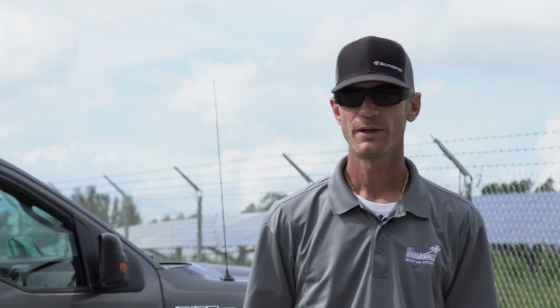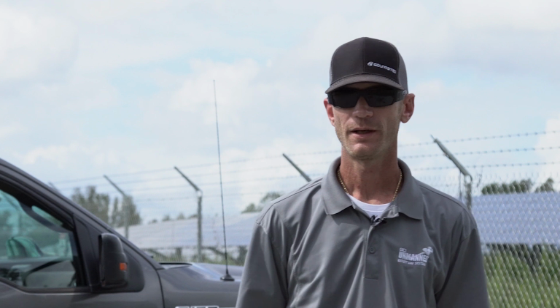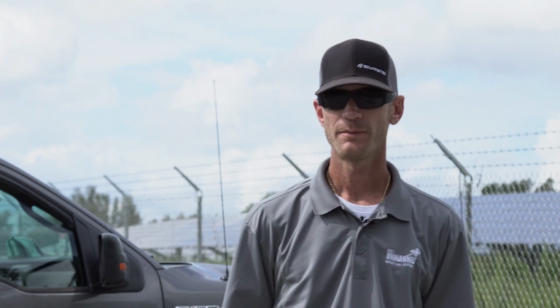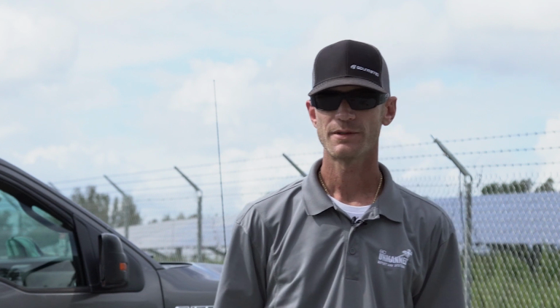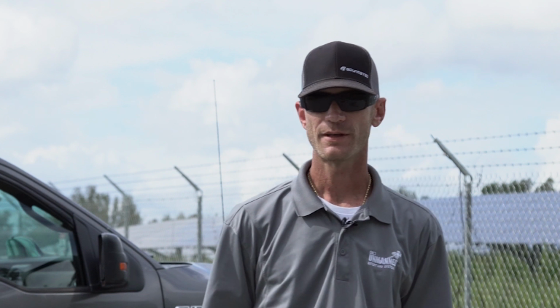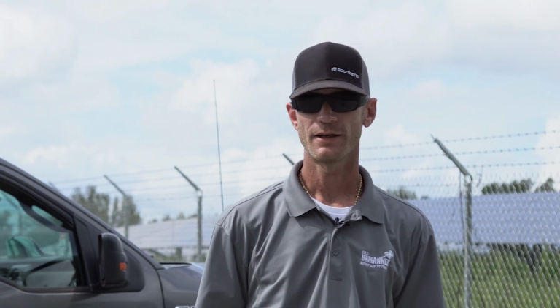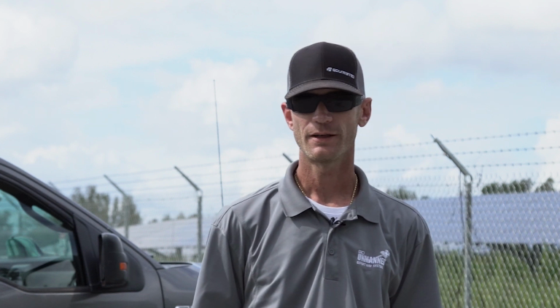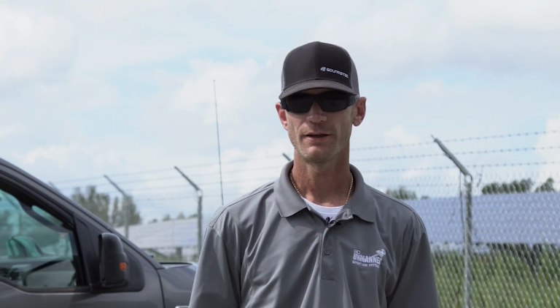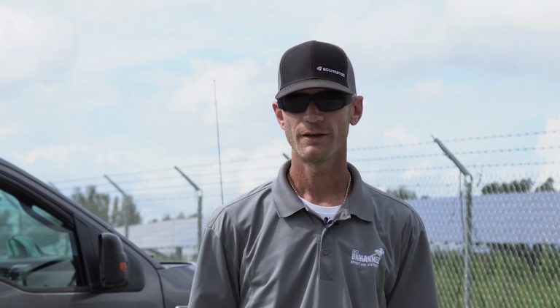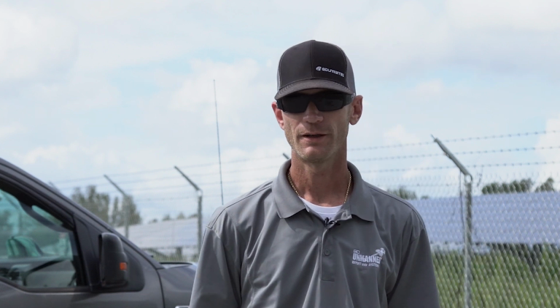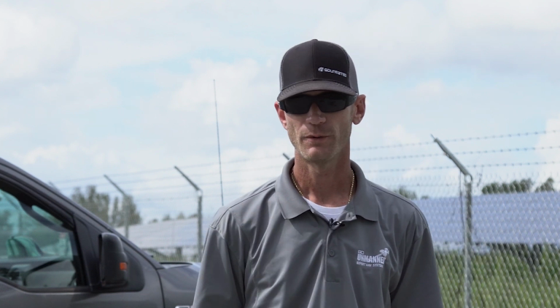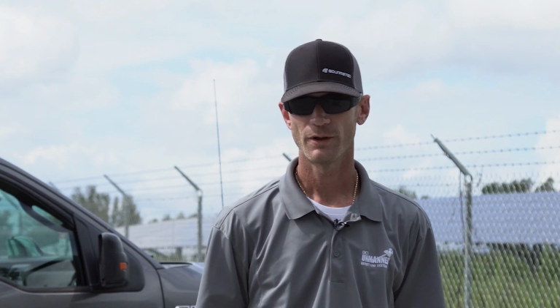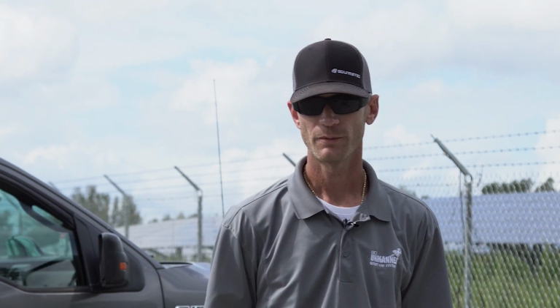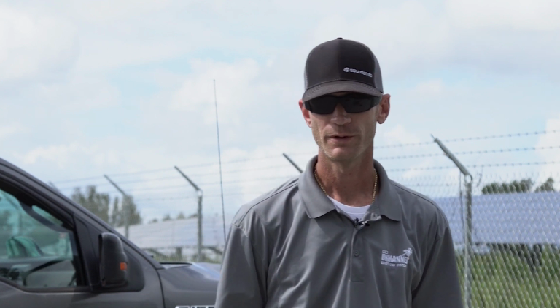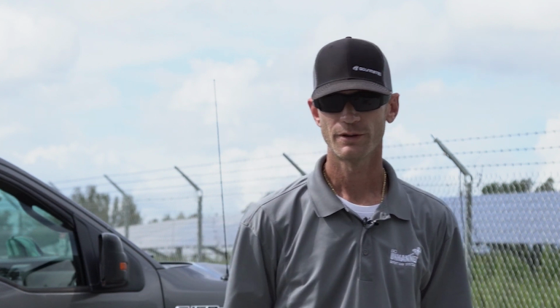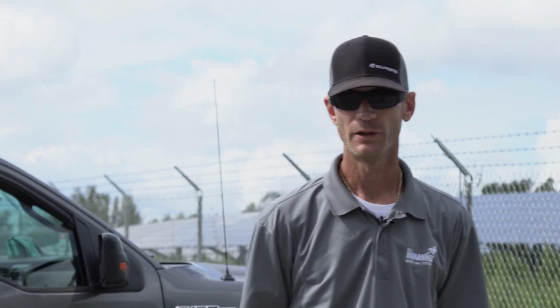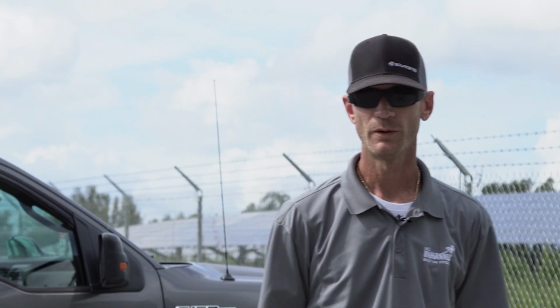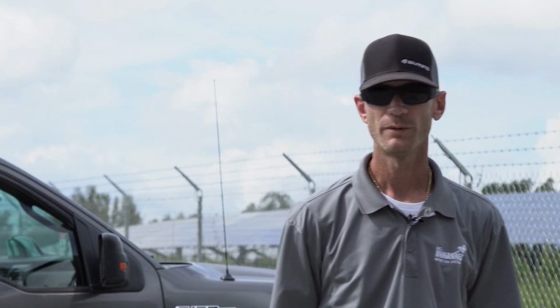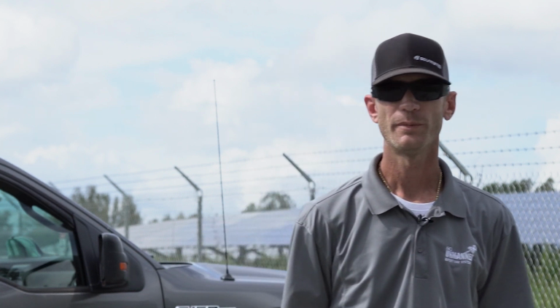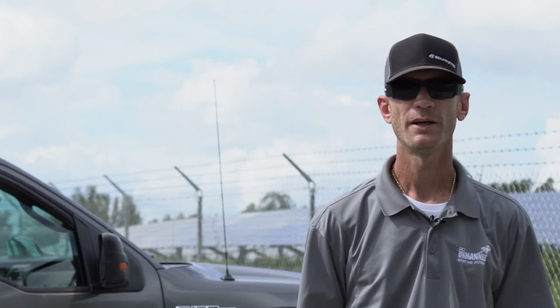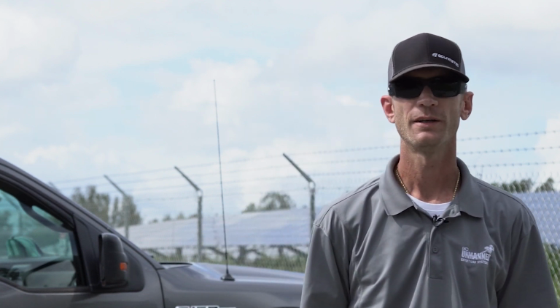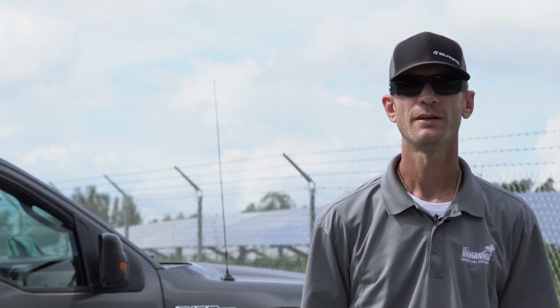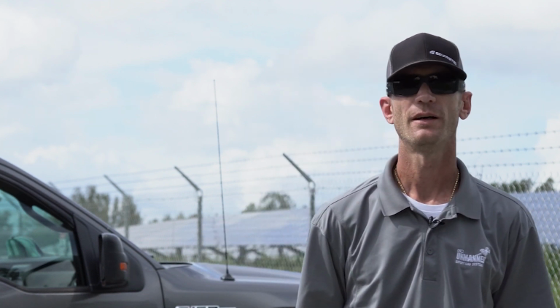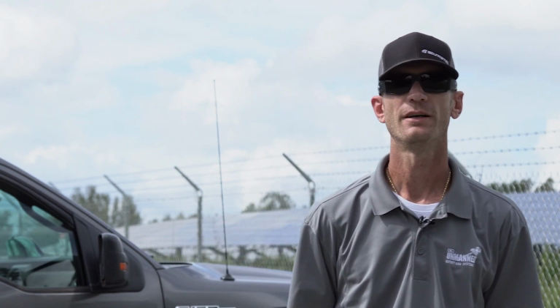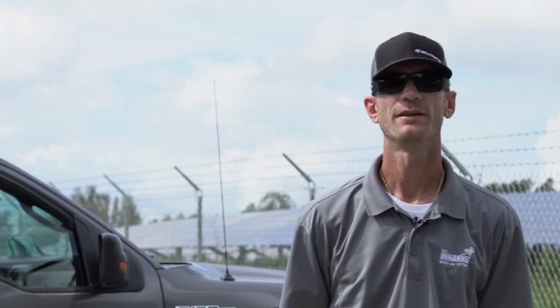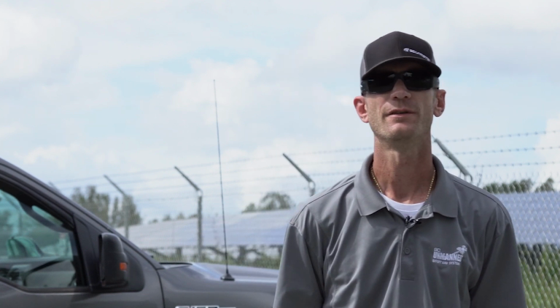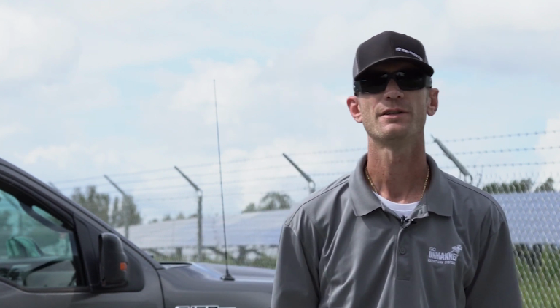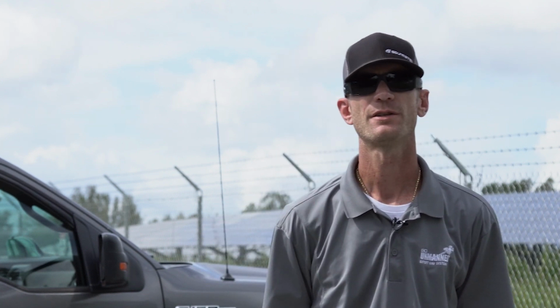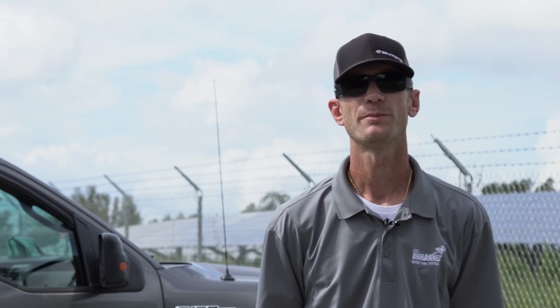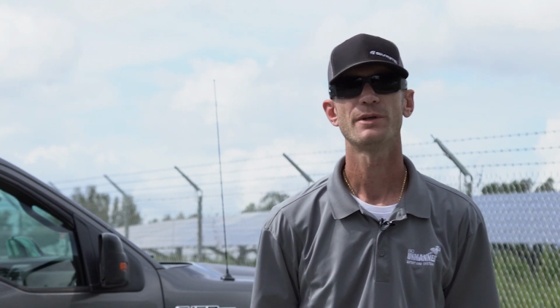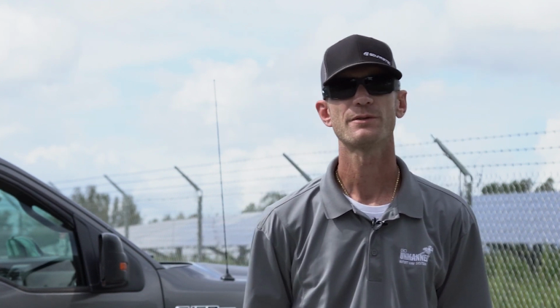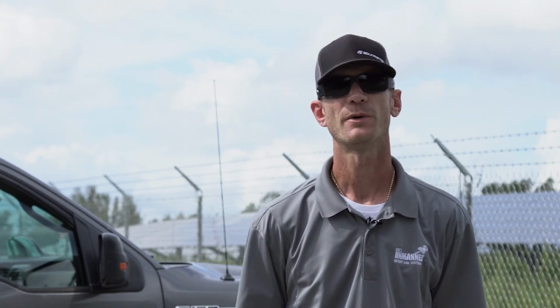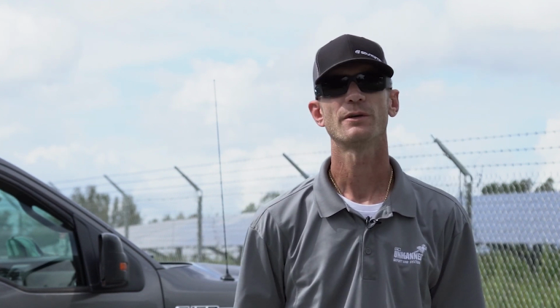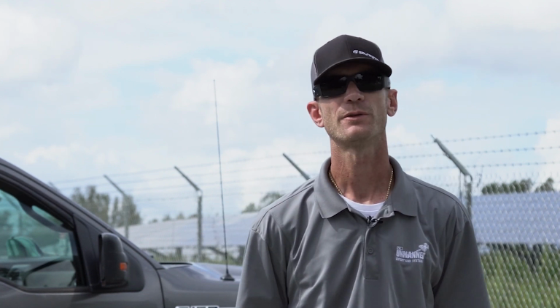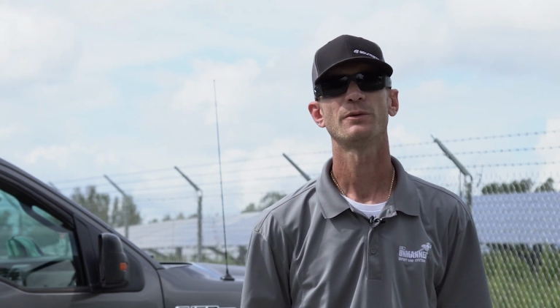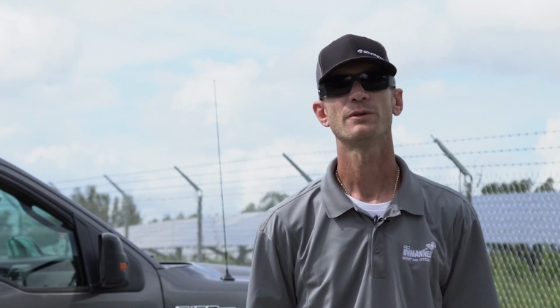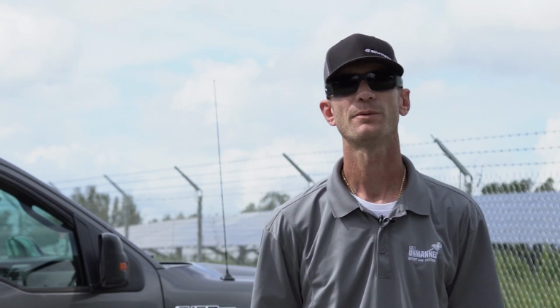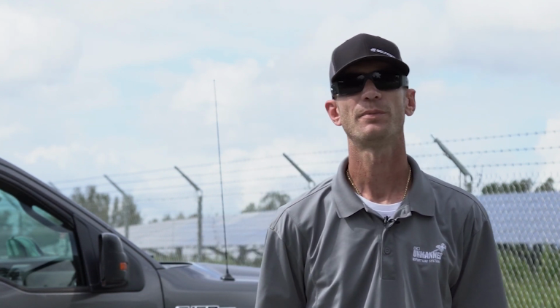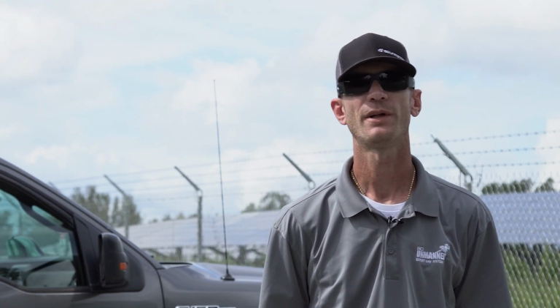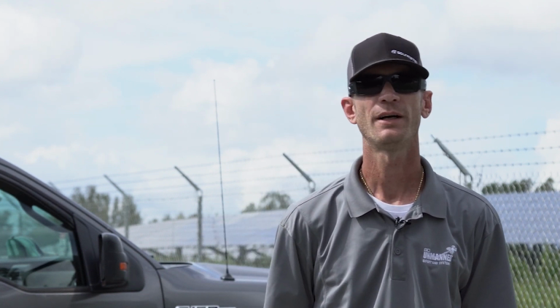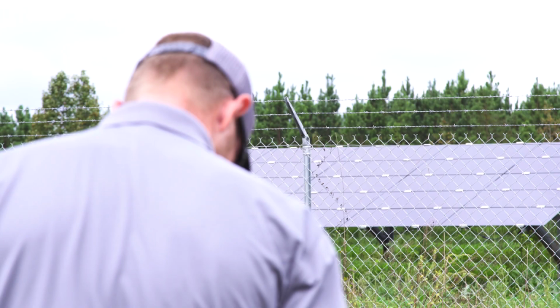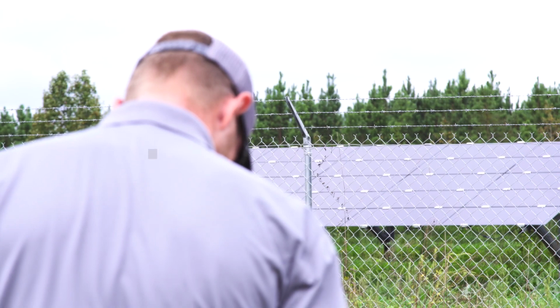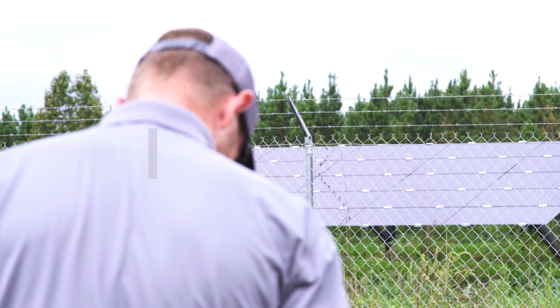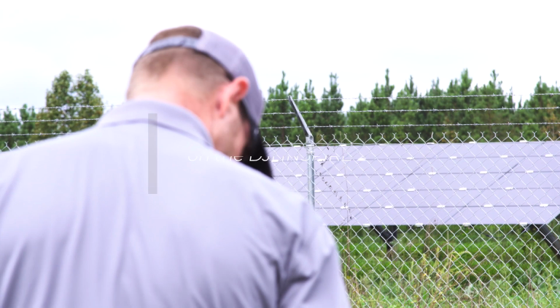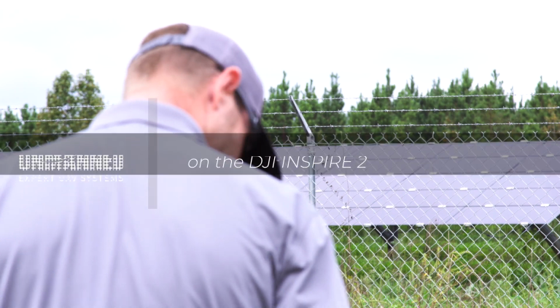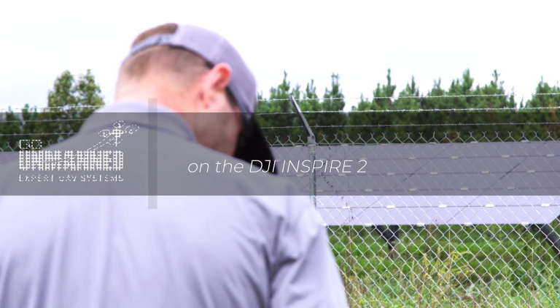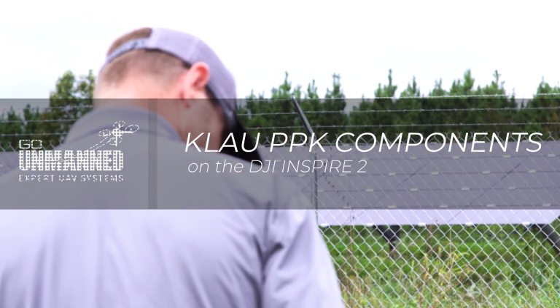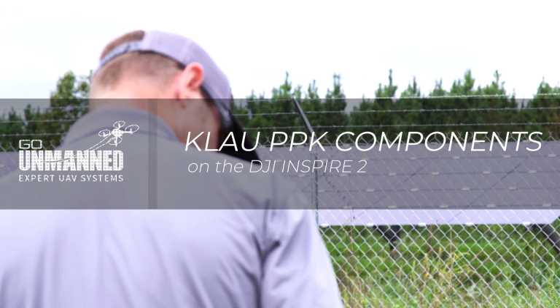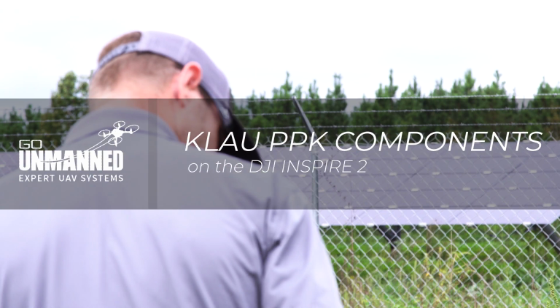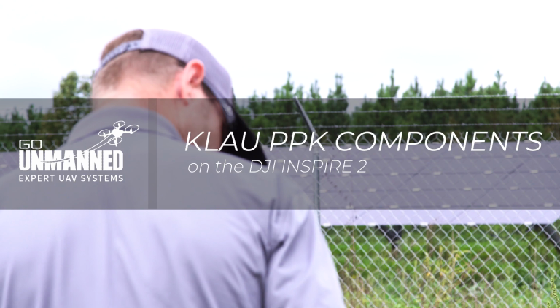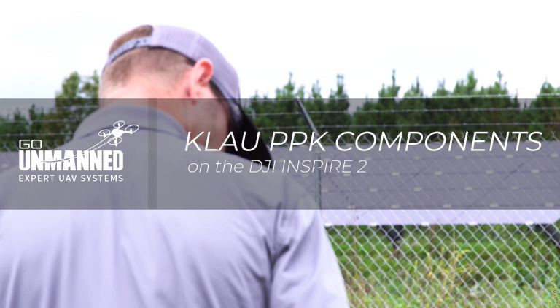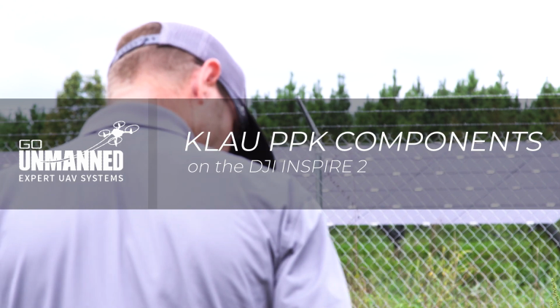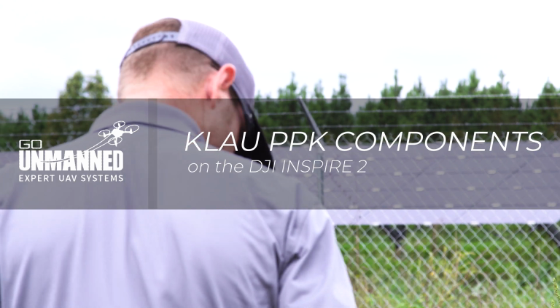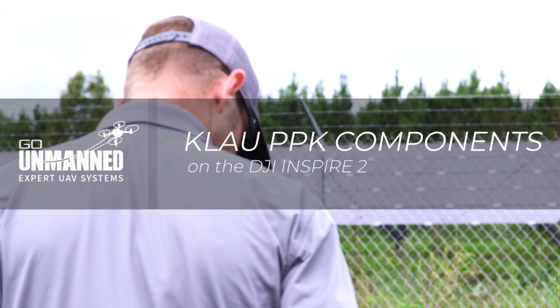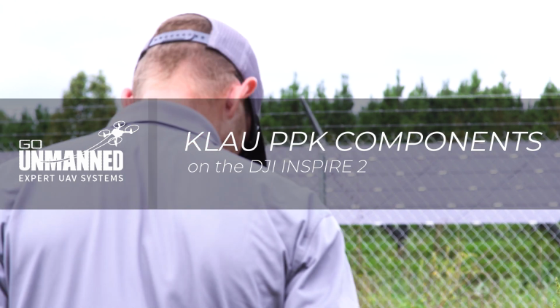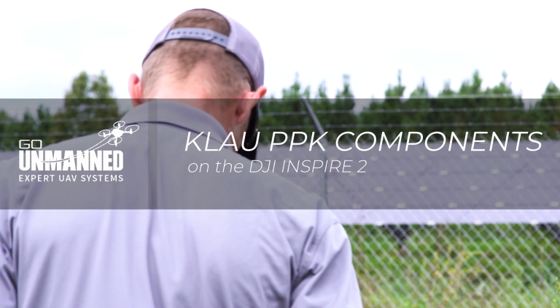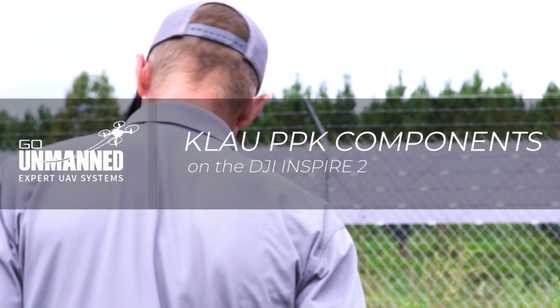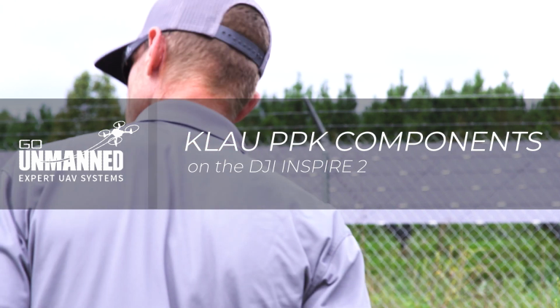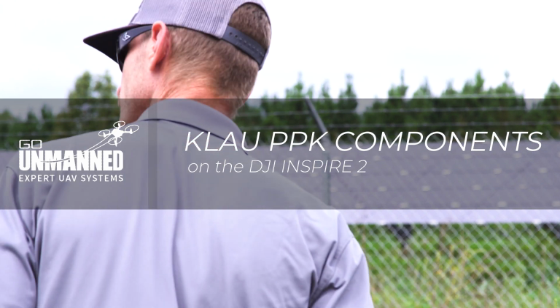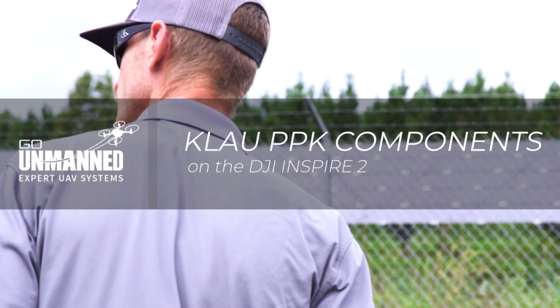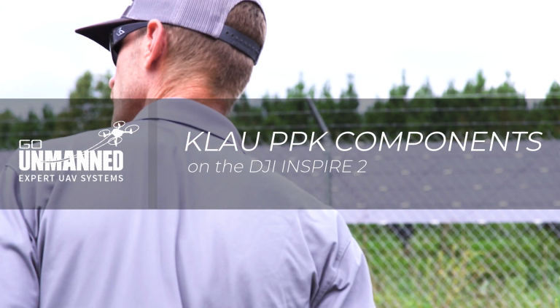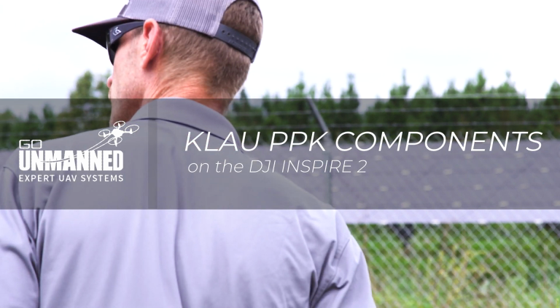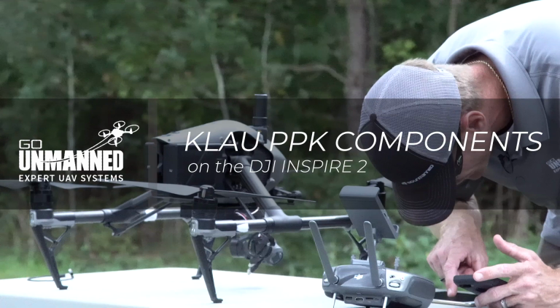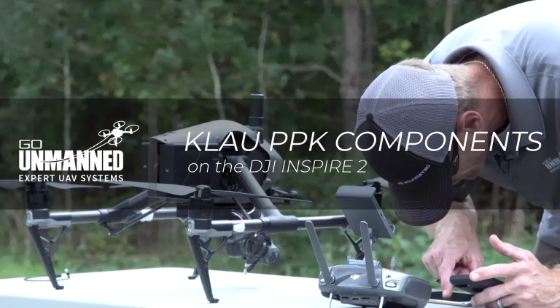My name is Scott Curran. I work with Go On Man, a division of Benchmark Tool and Supply, and I am the UAV Sales Manager.